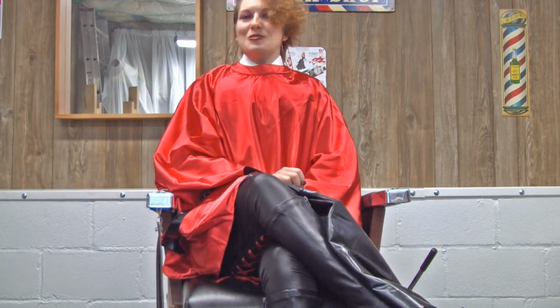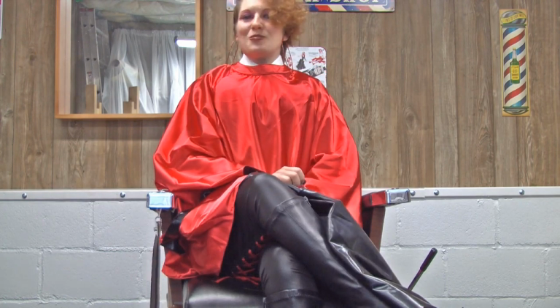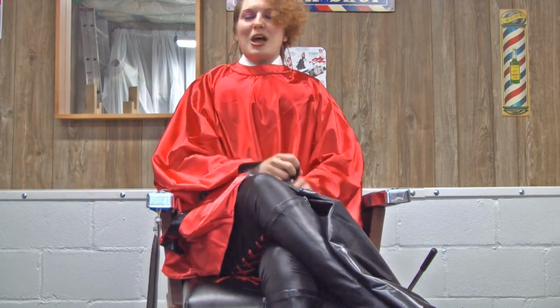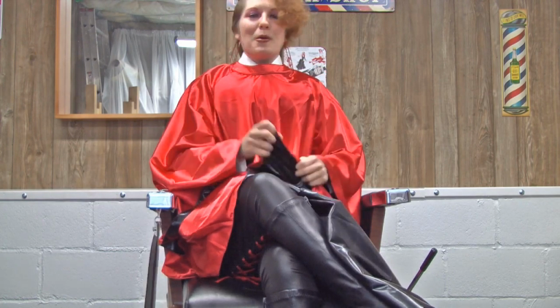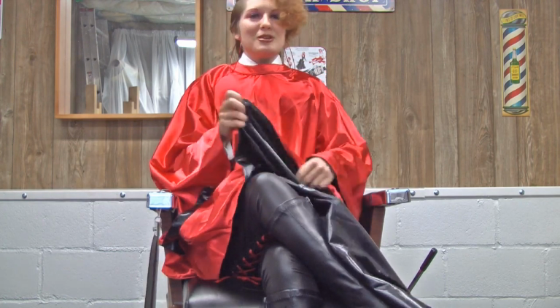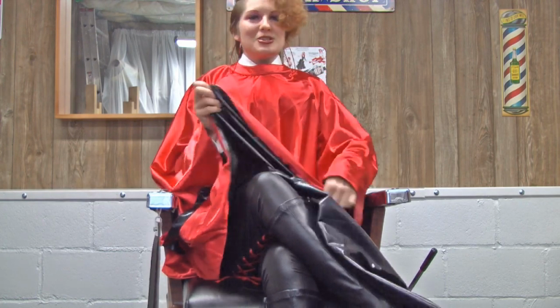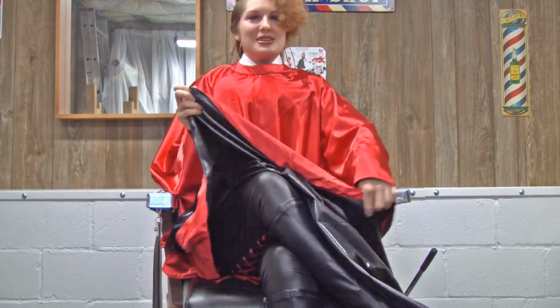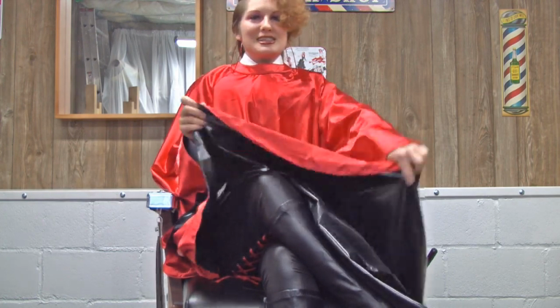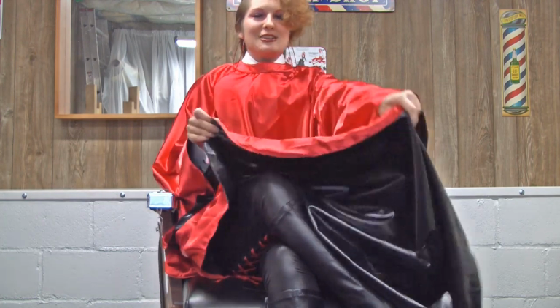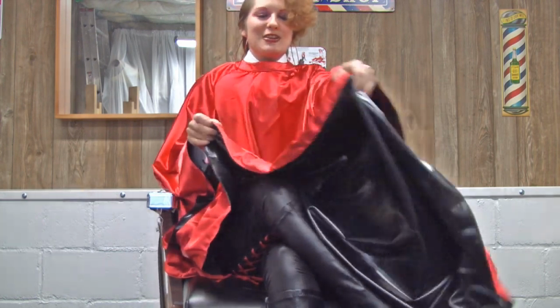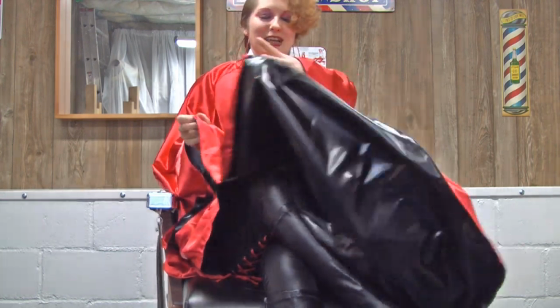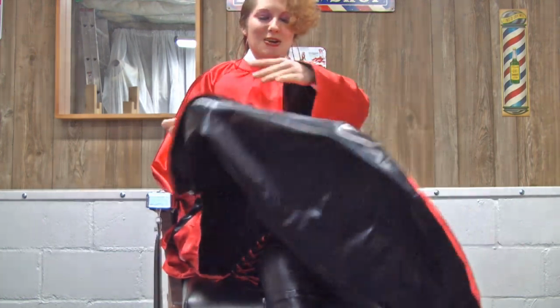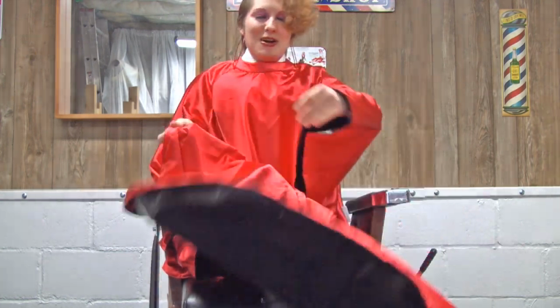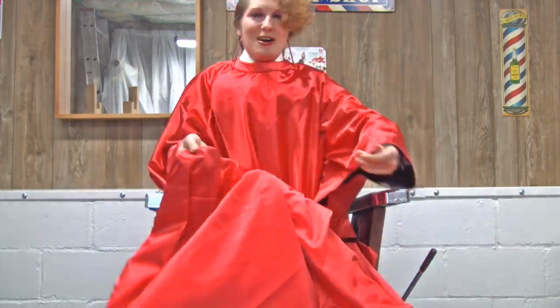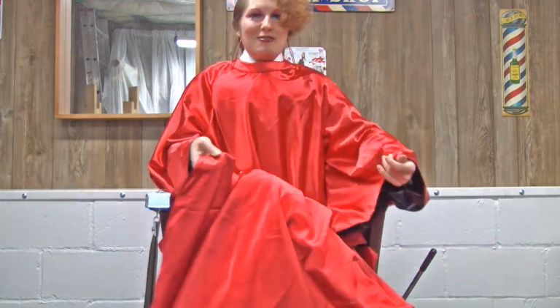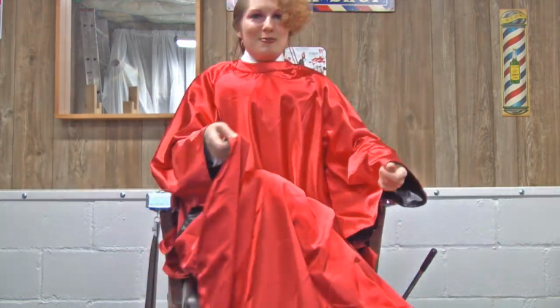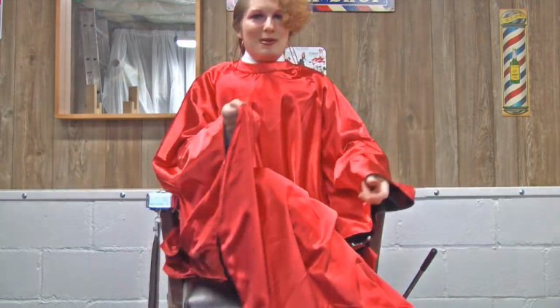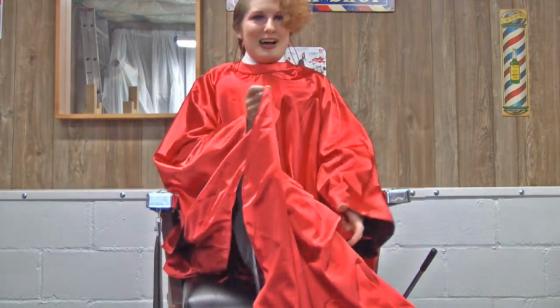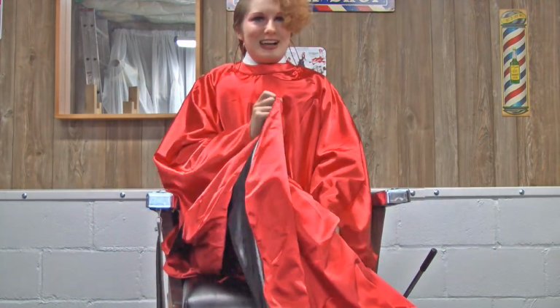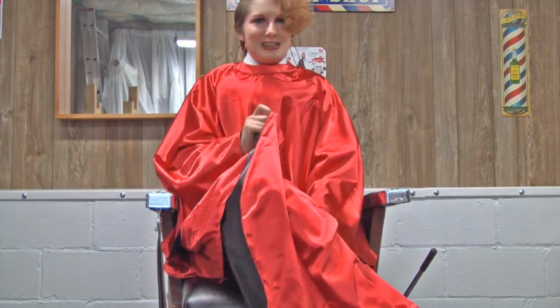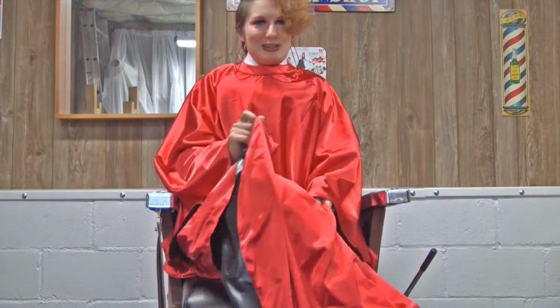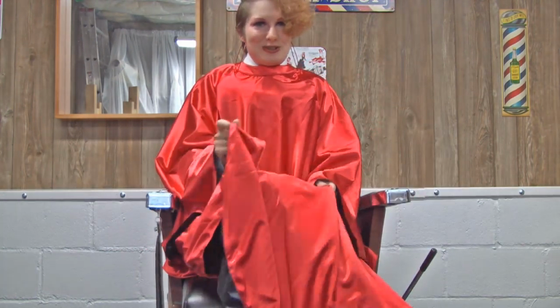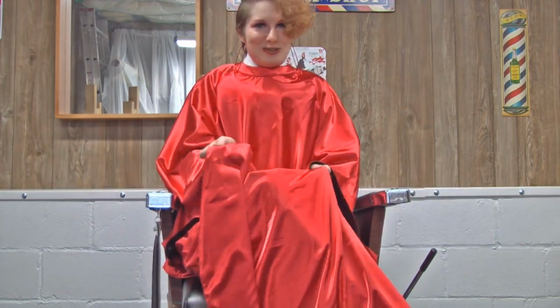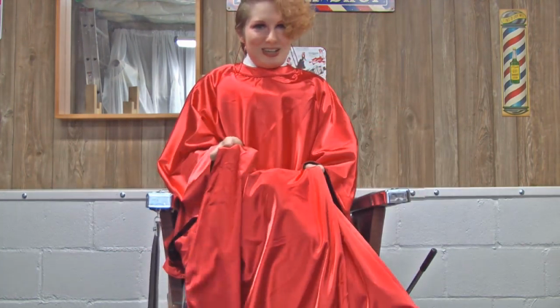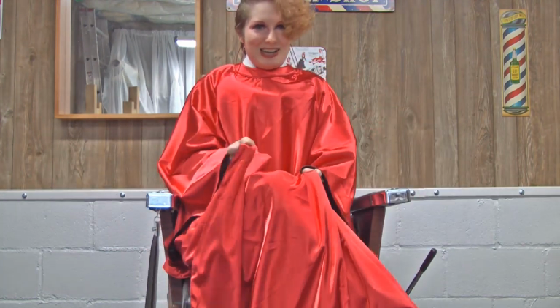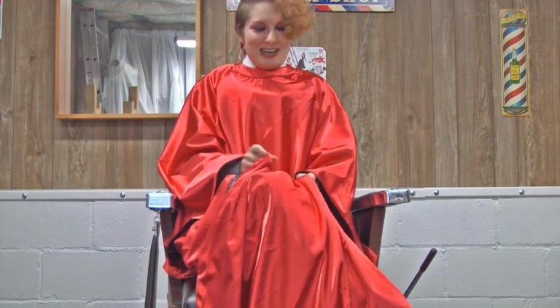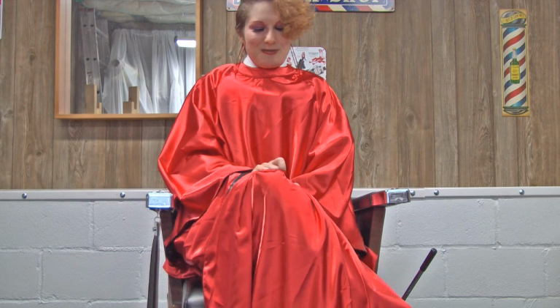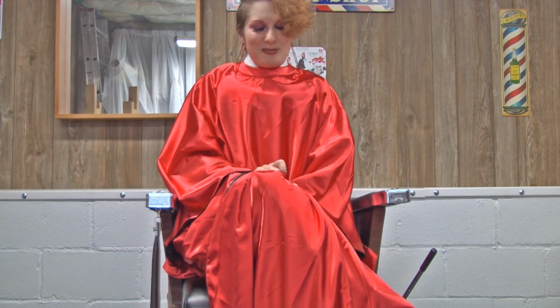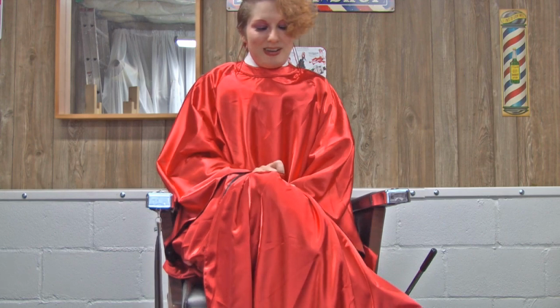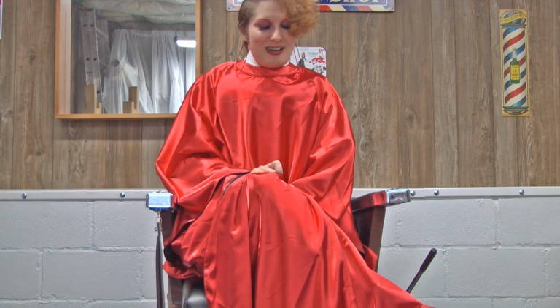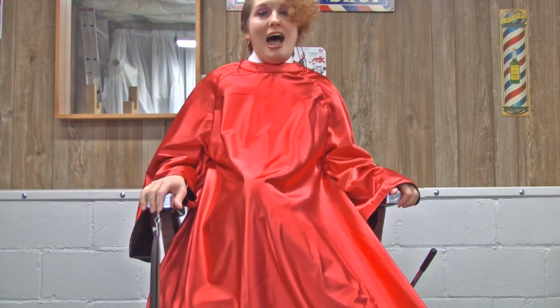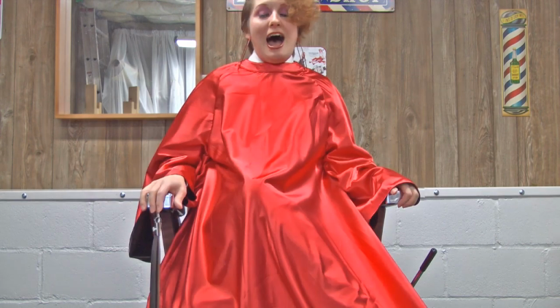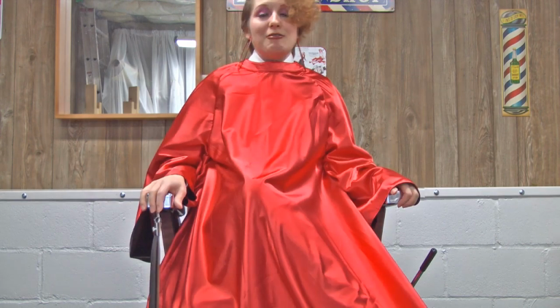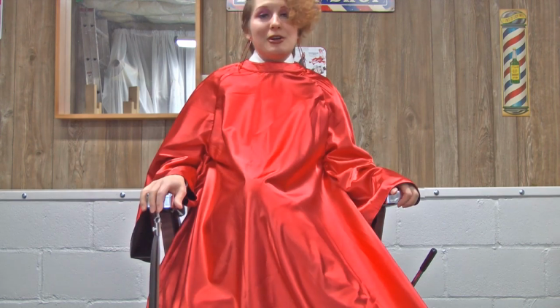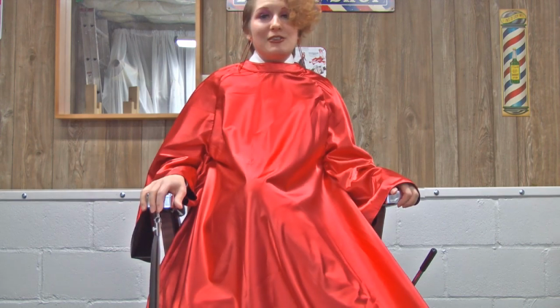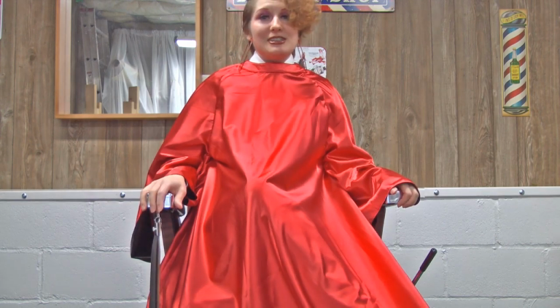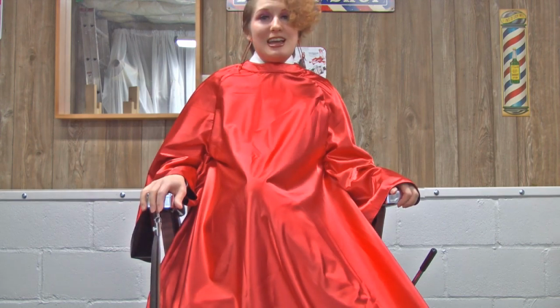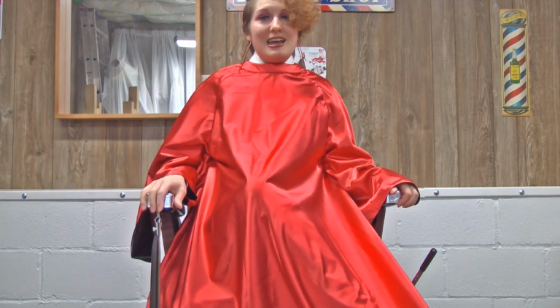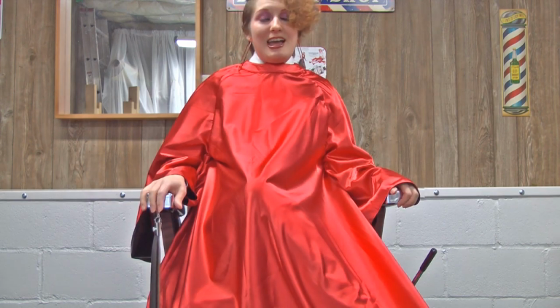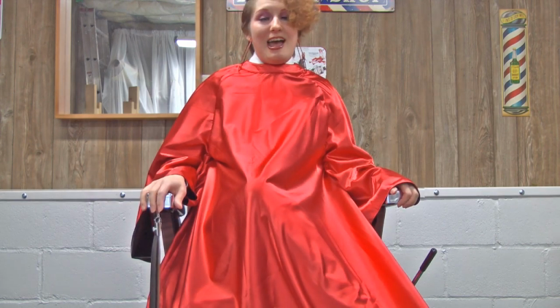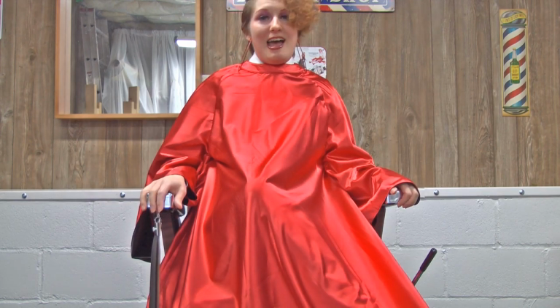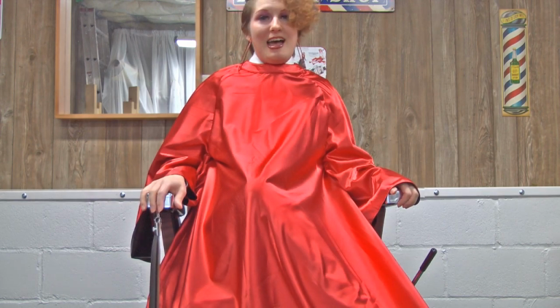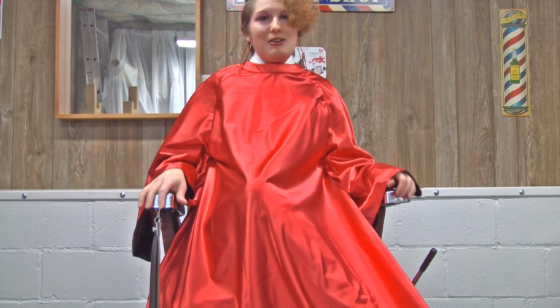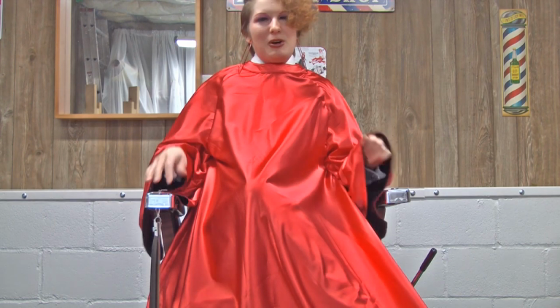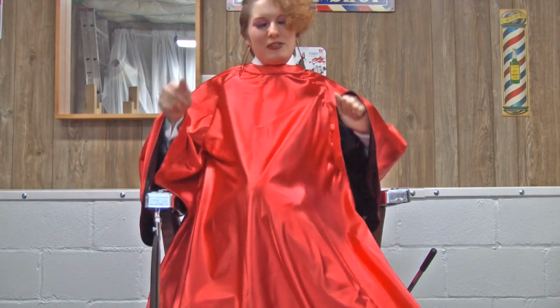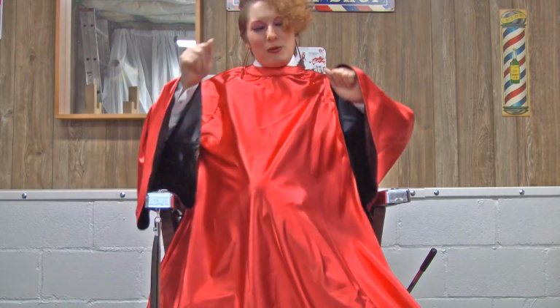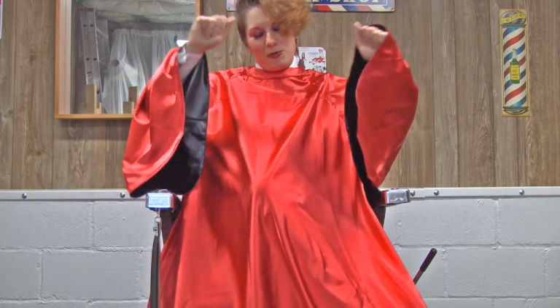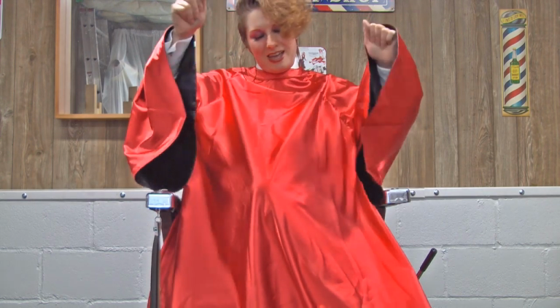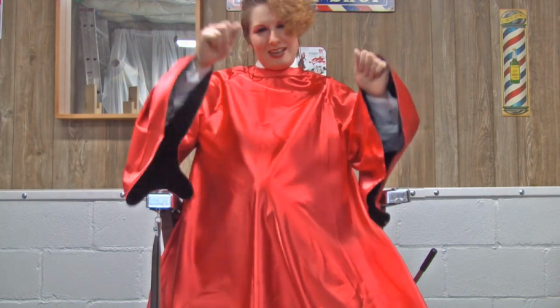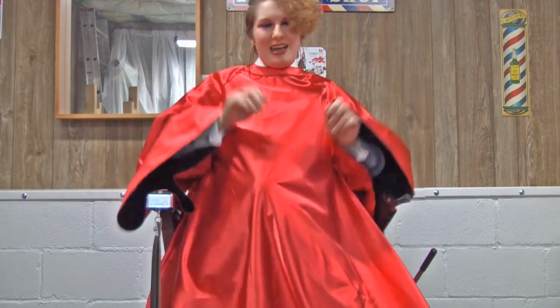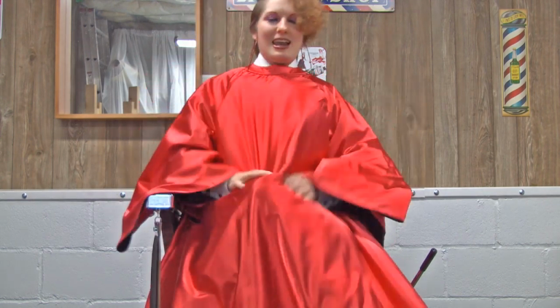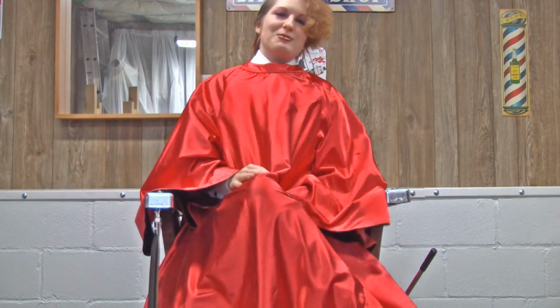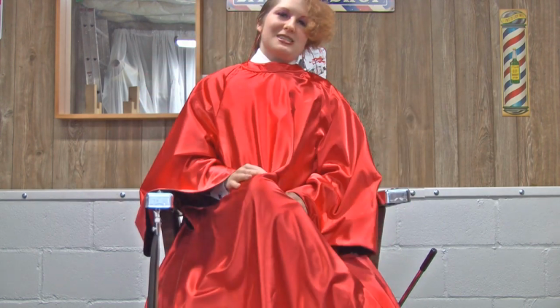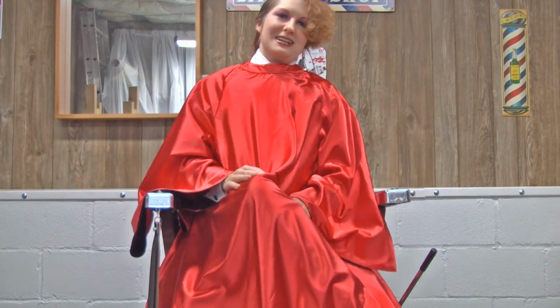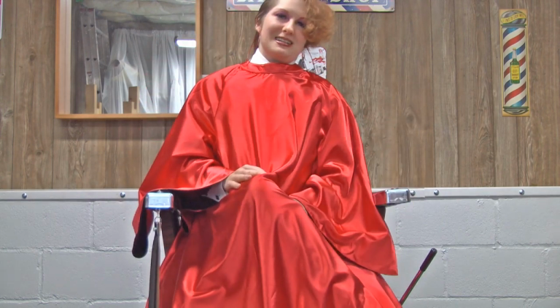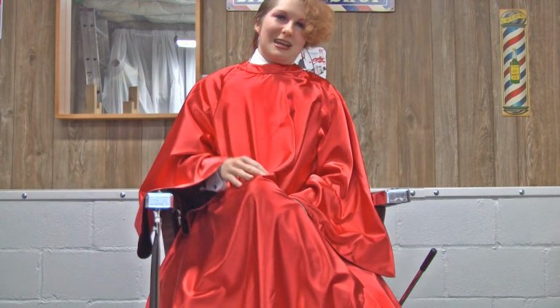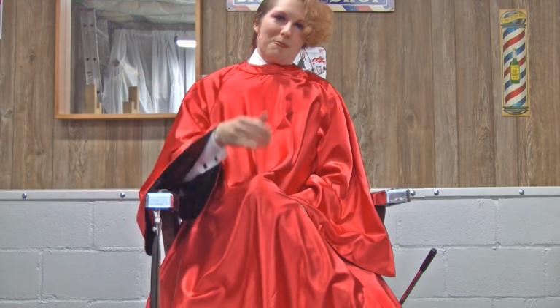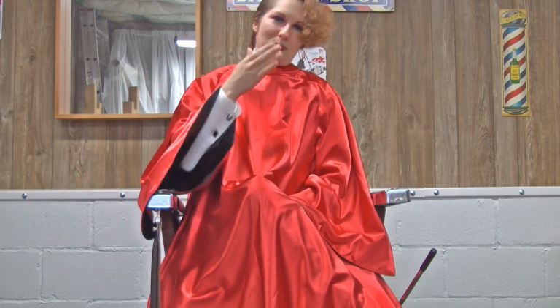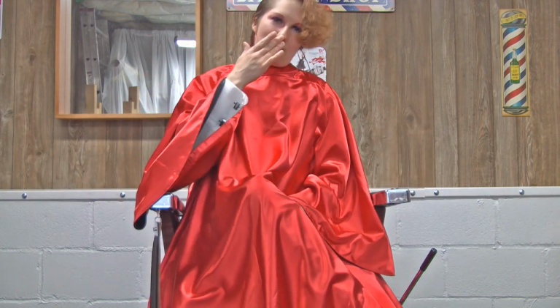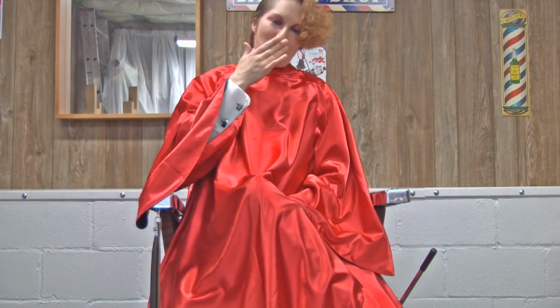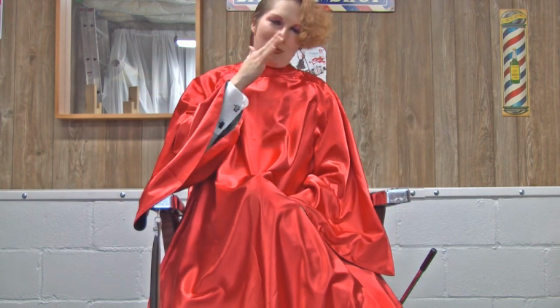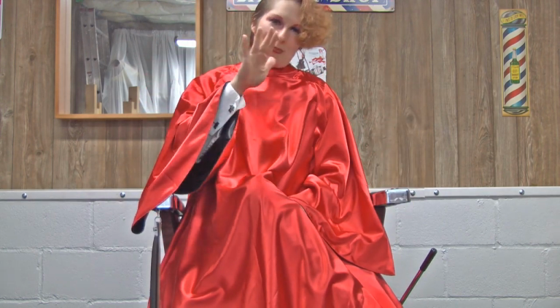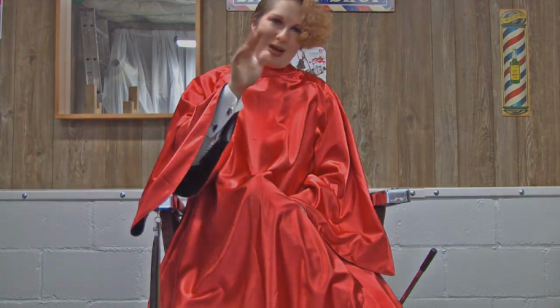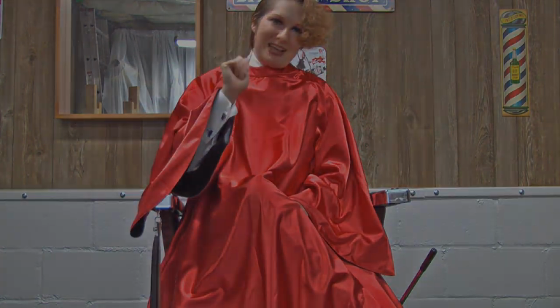I hope you enjoyed this little video of my new cape. Have a wonderful day and a wonderful week. I'll see you next time. Bye.